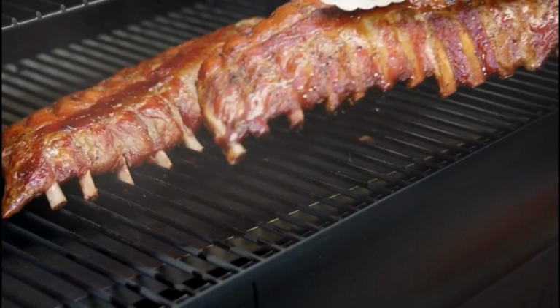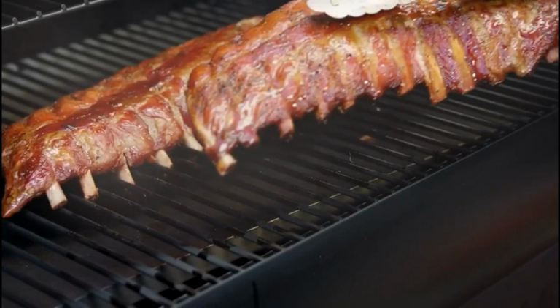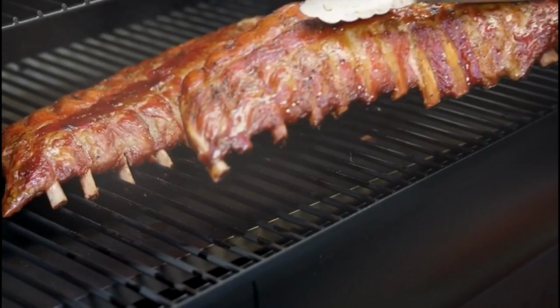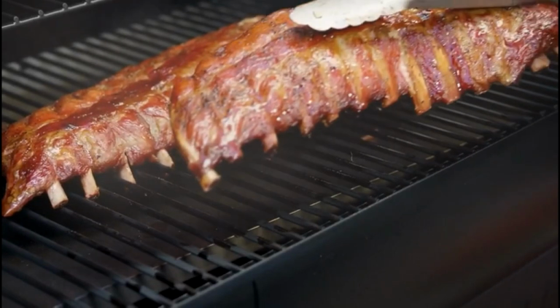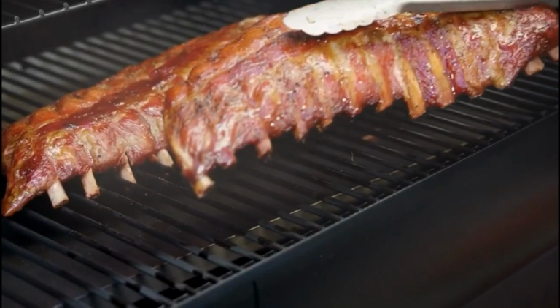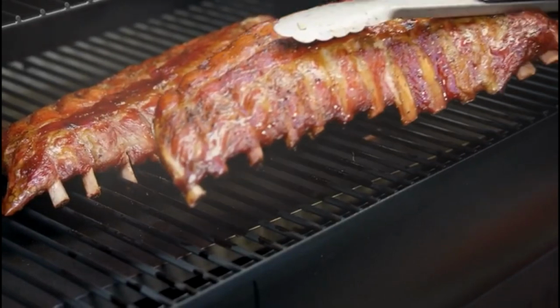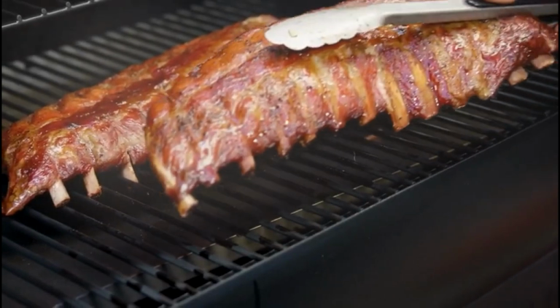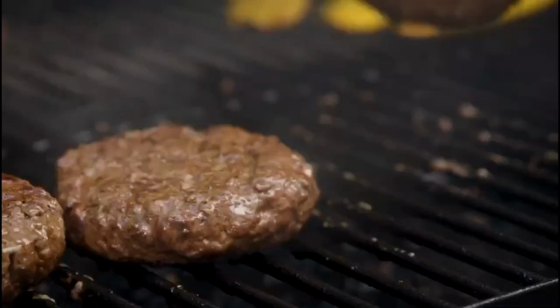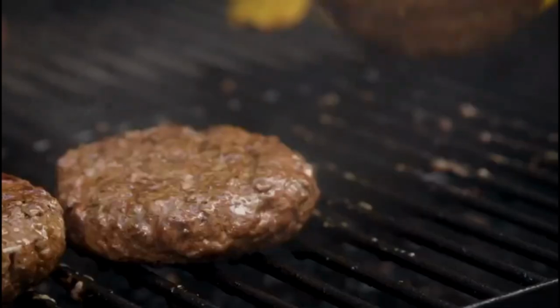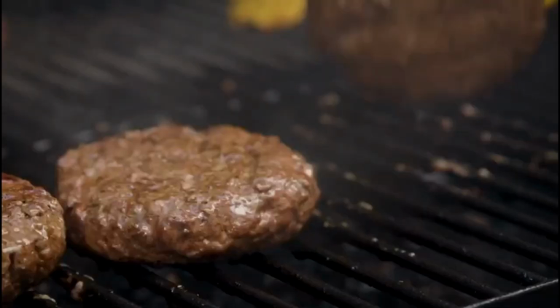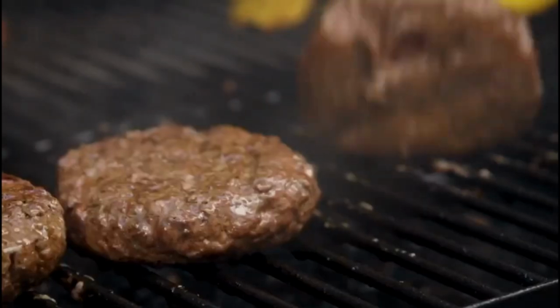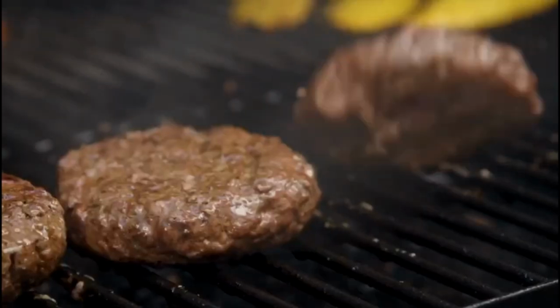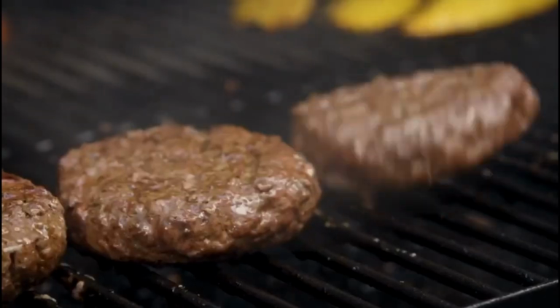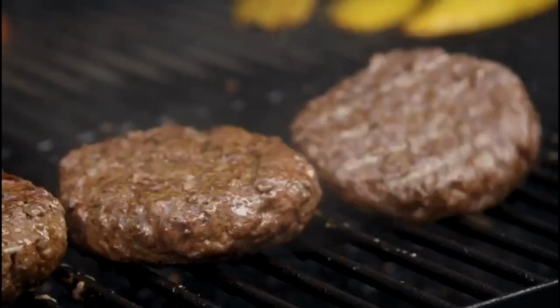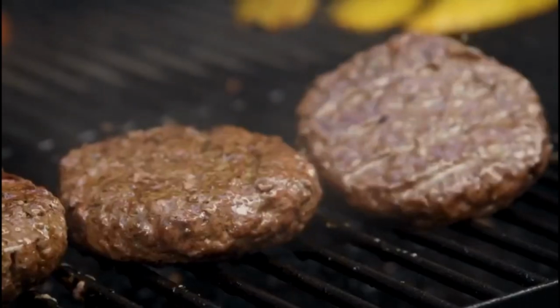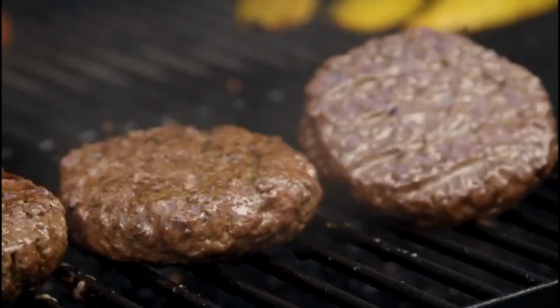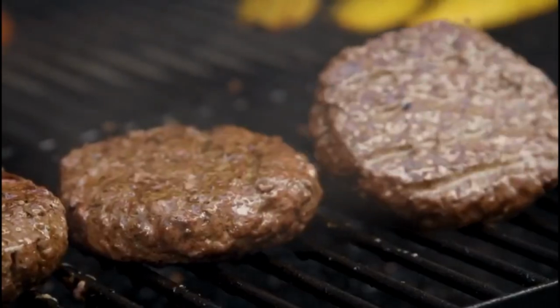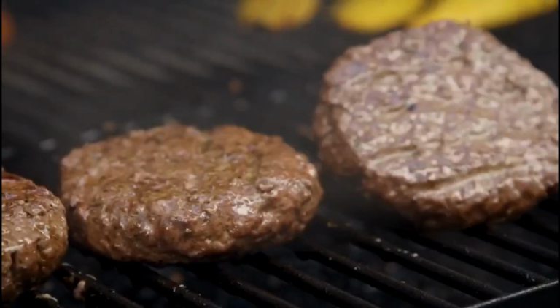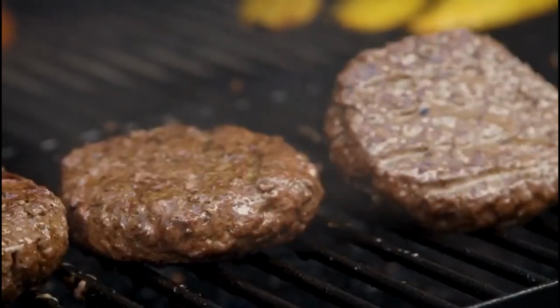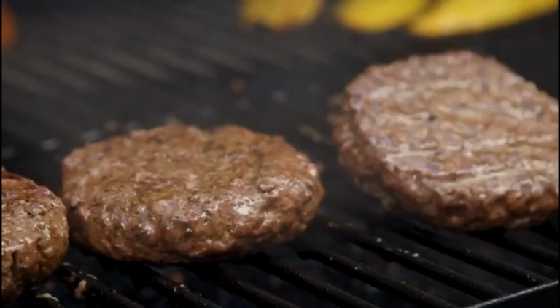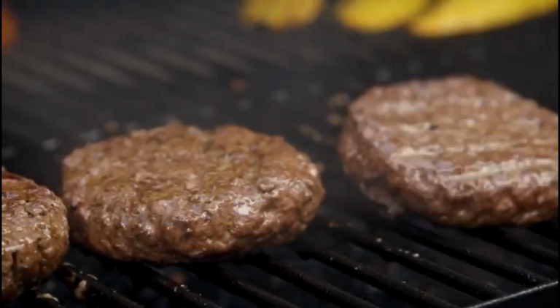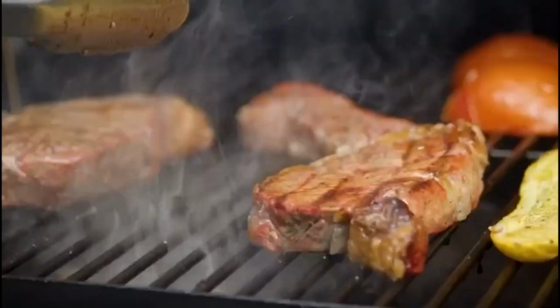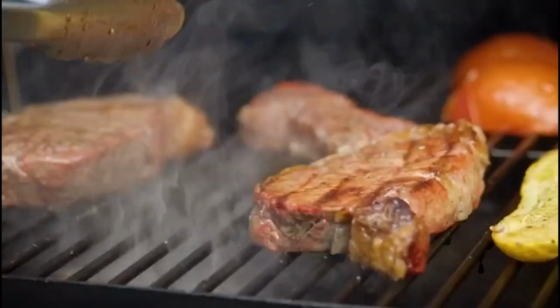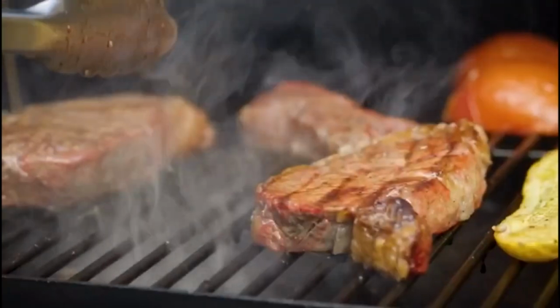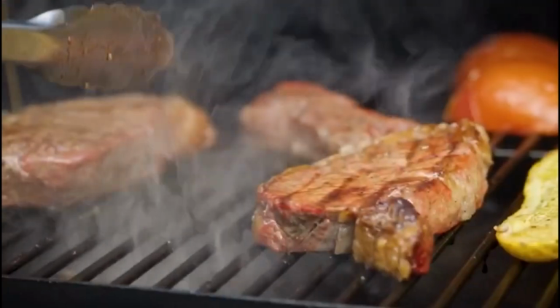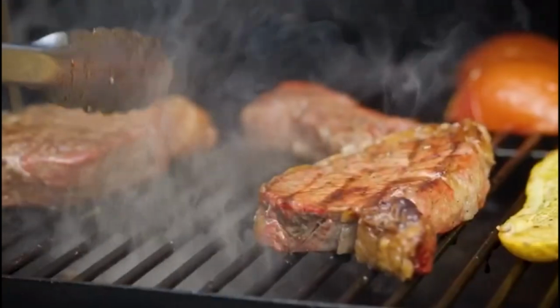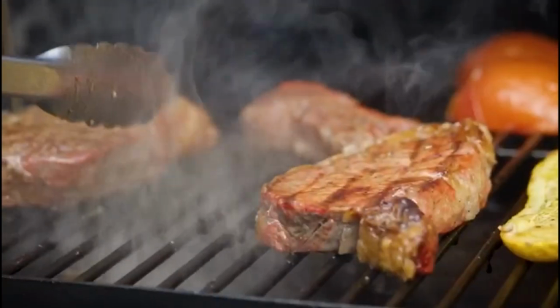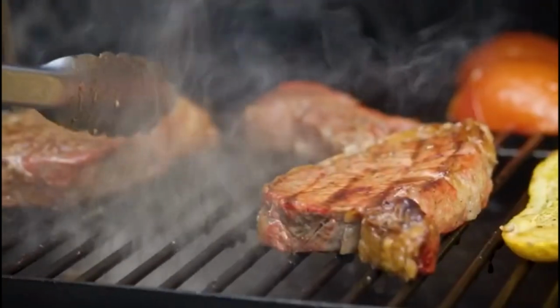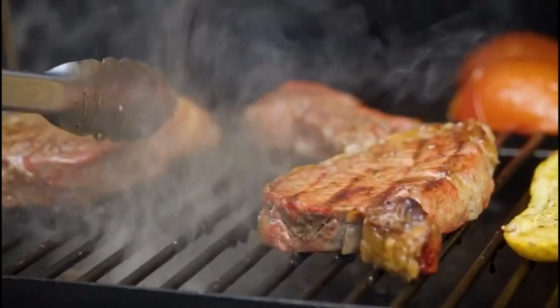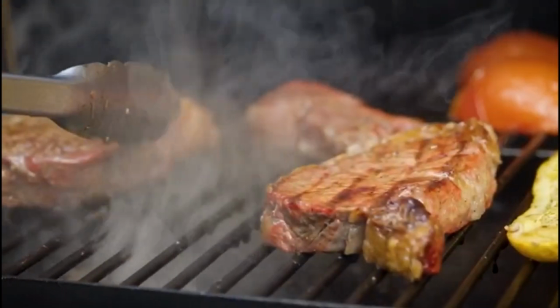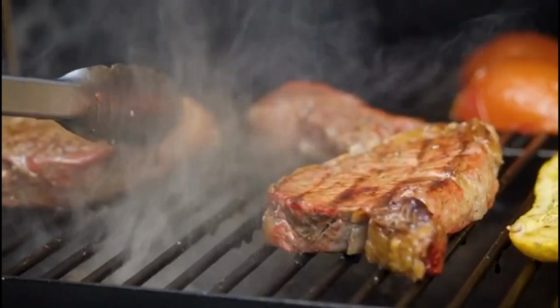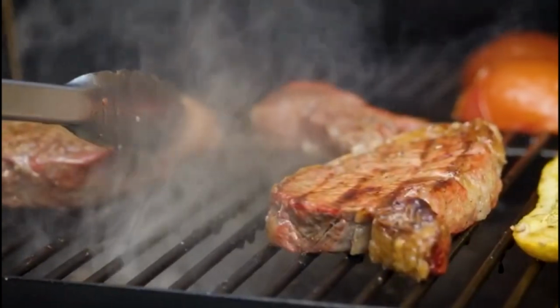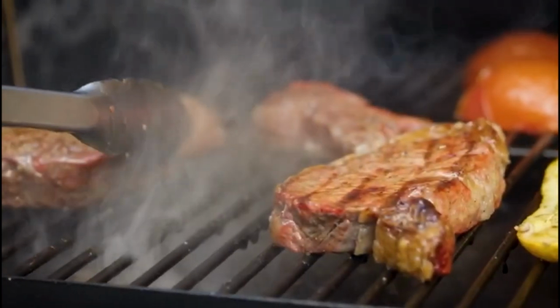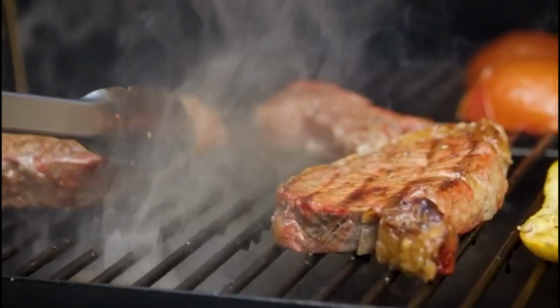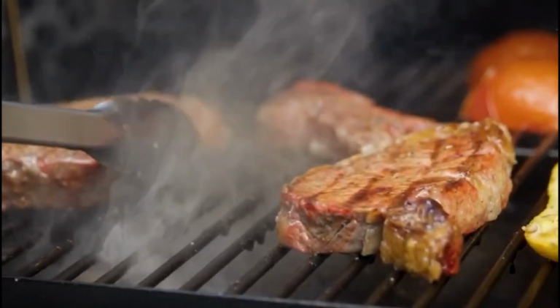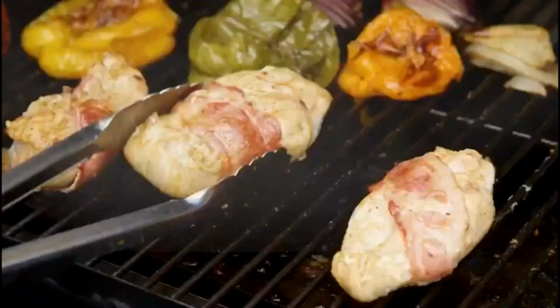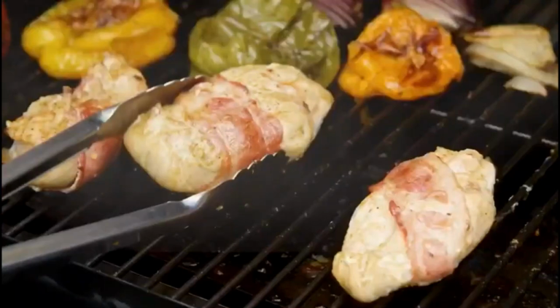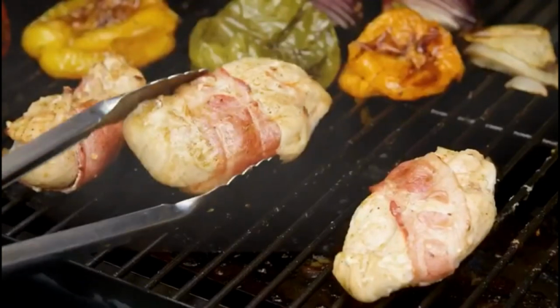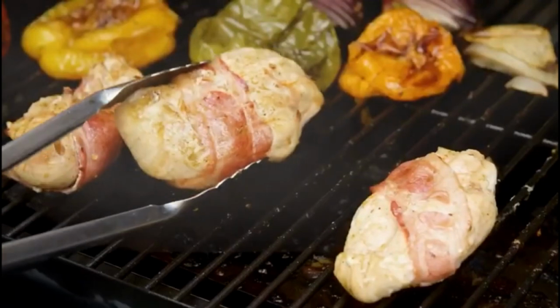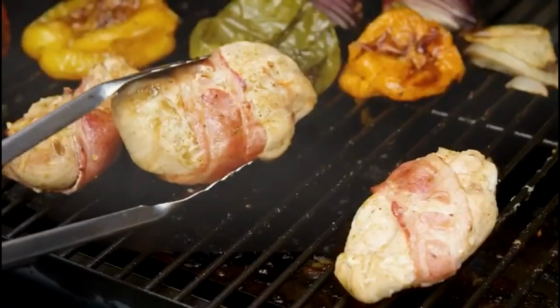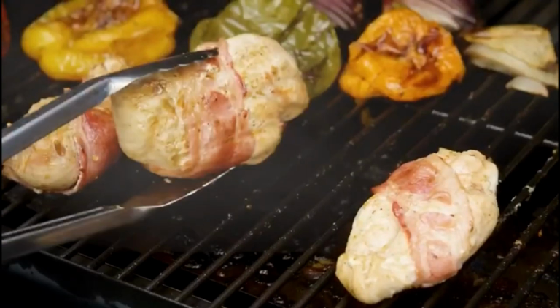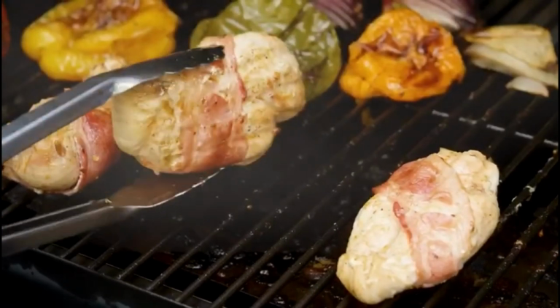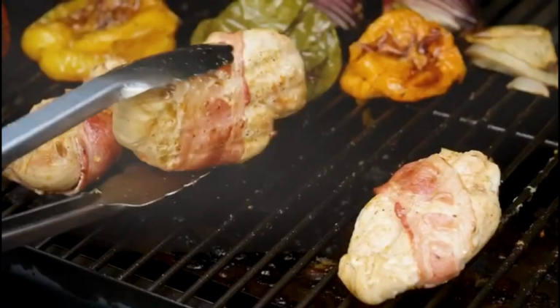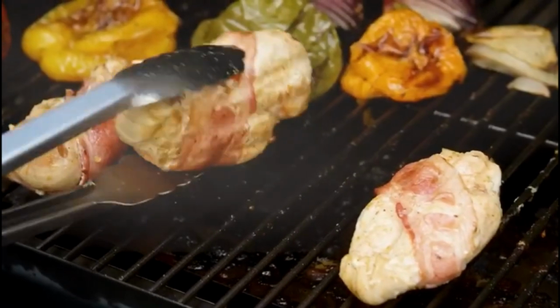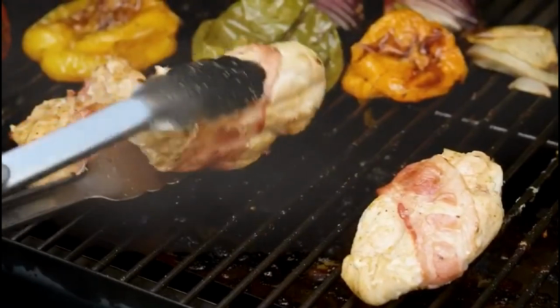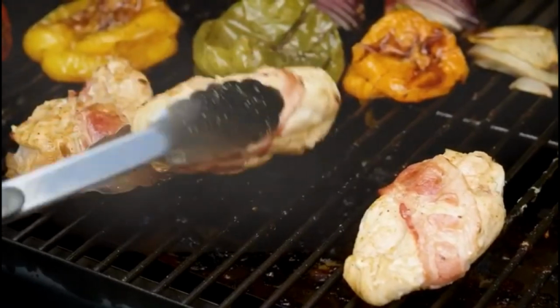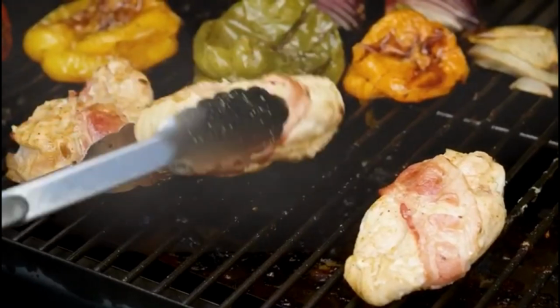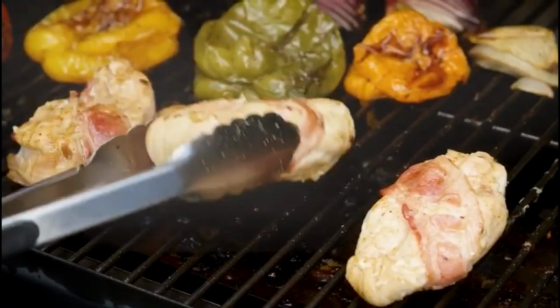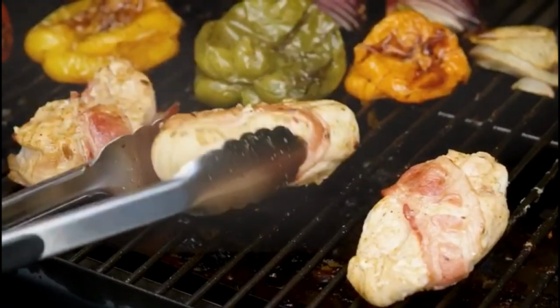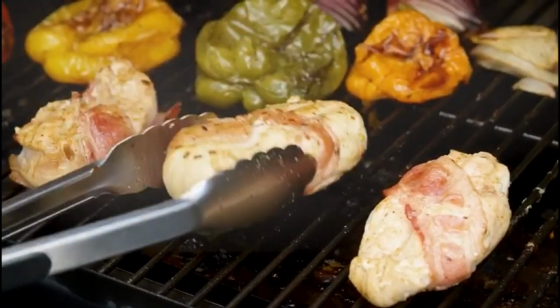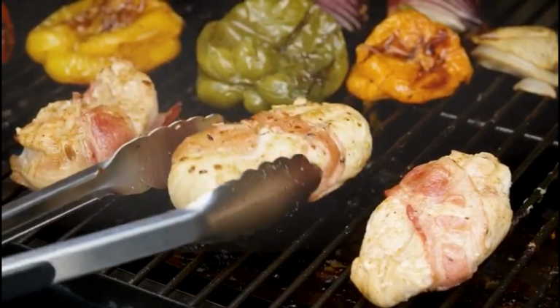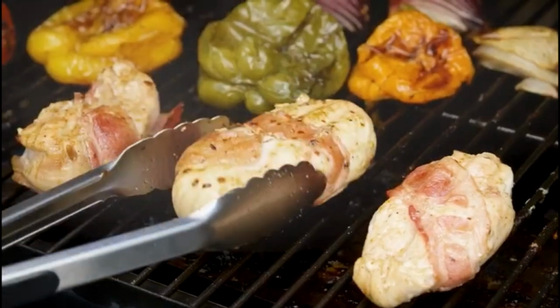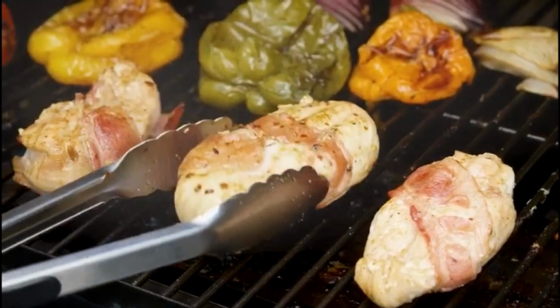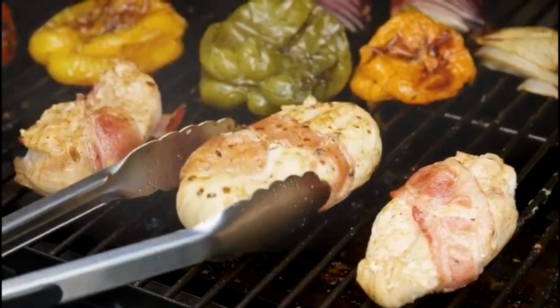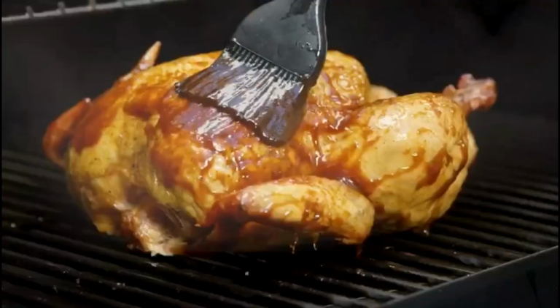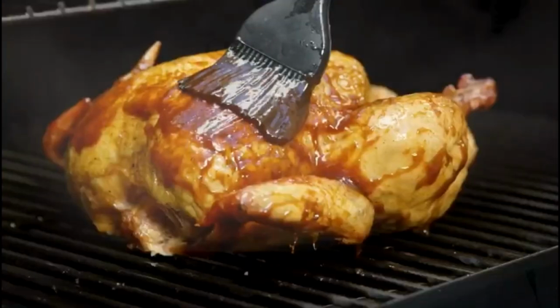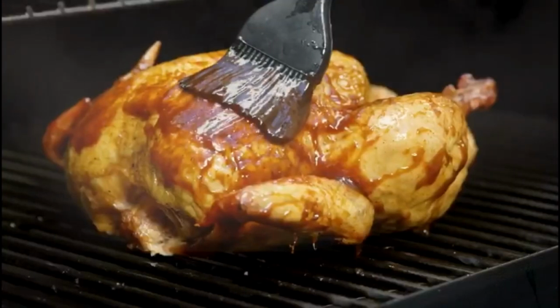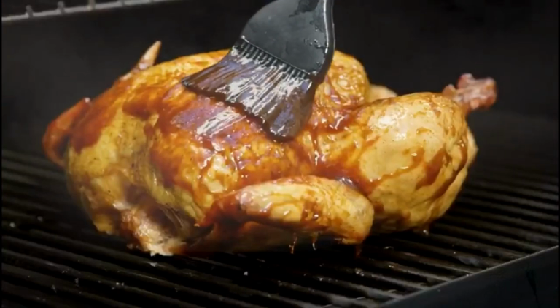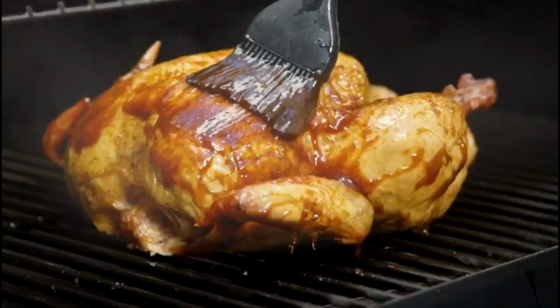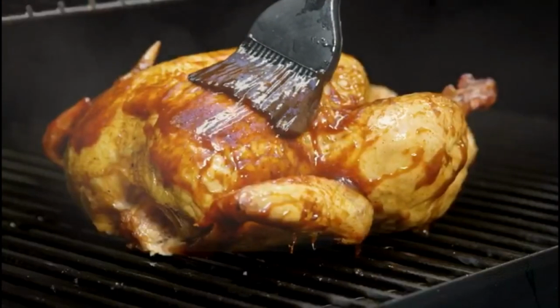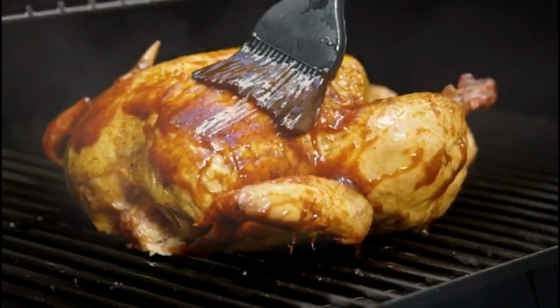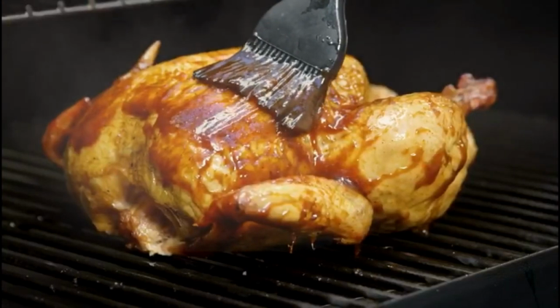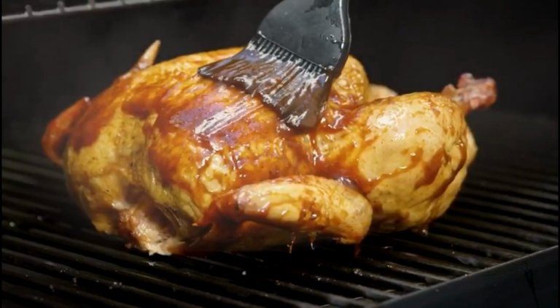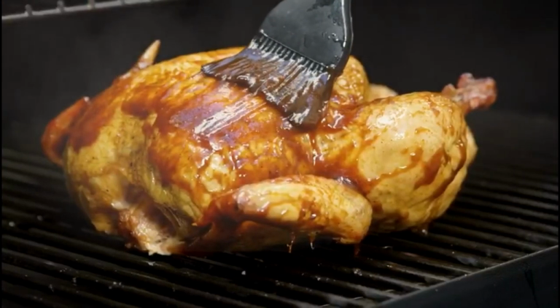The ultimate 7-in-1 barbecue smoker grill can bake, roast, braise, smoke, barbecue, grill, and sear your food to perfection.